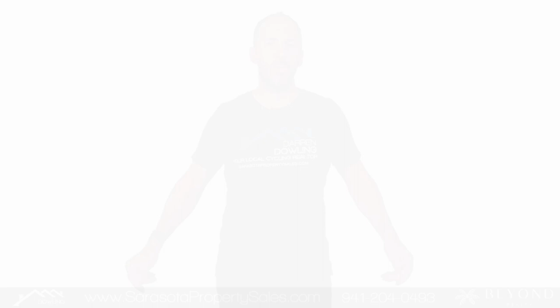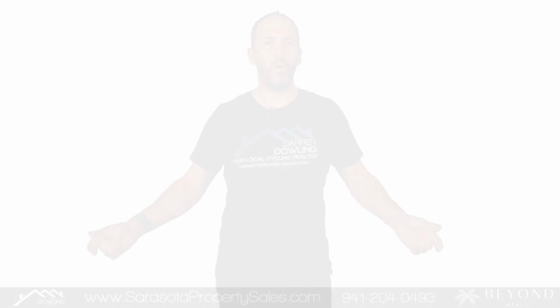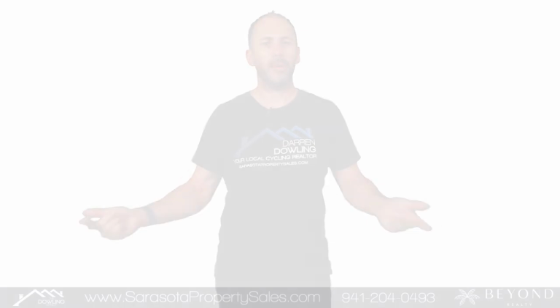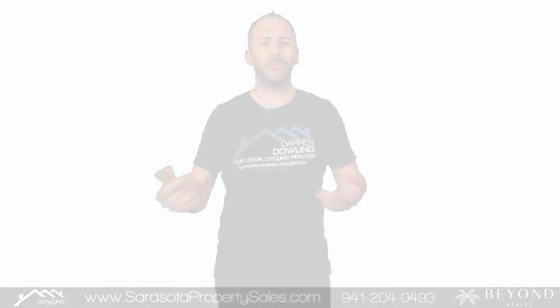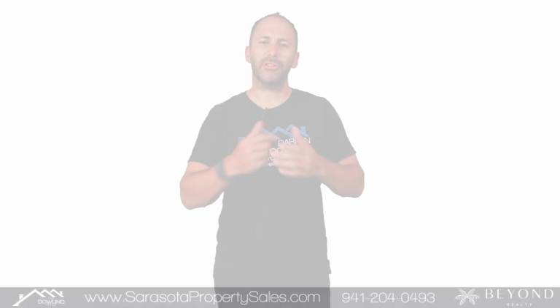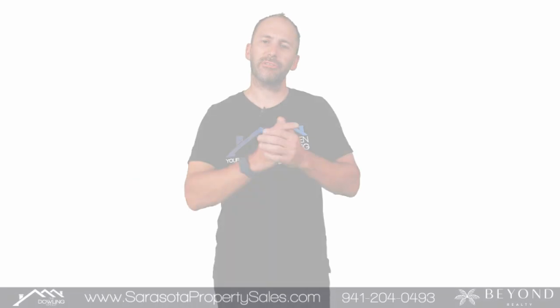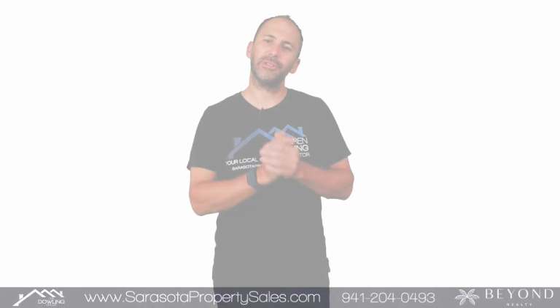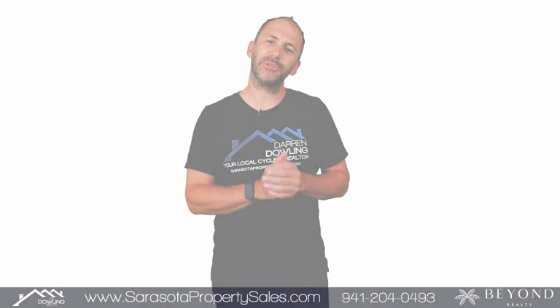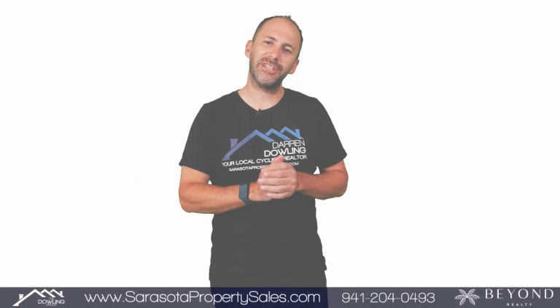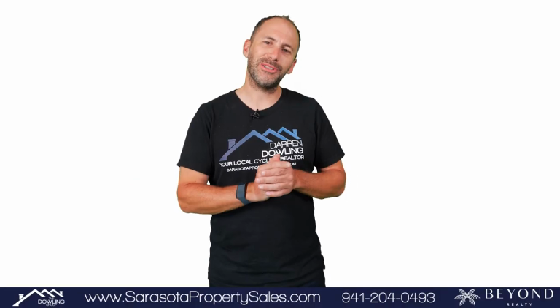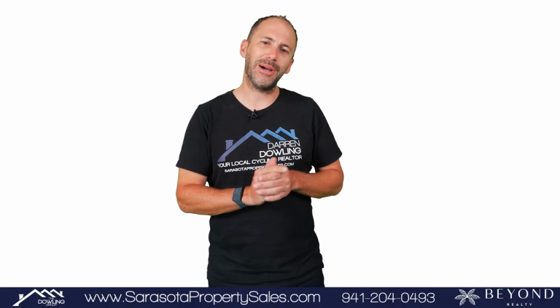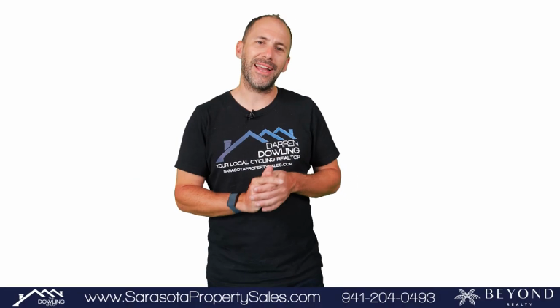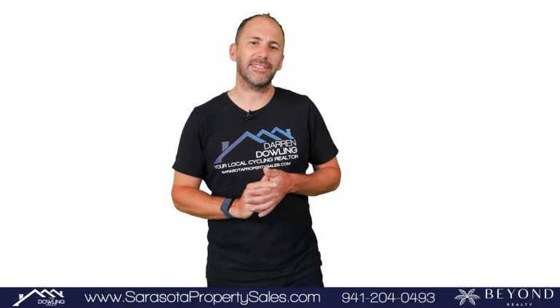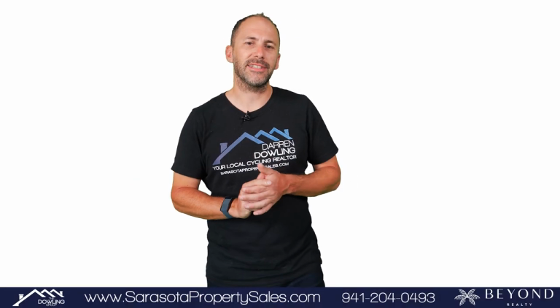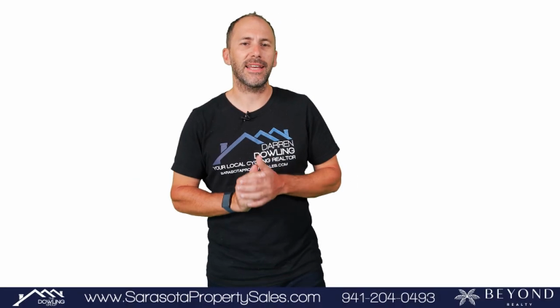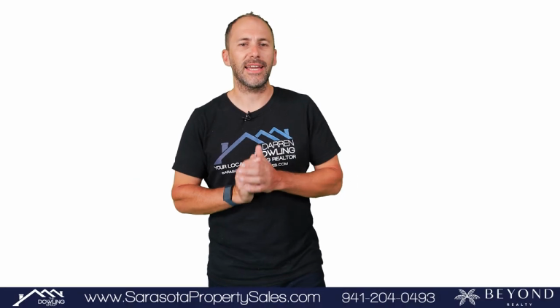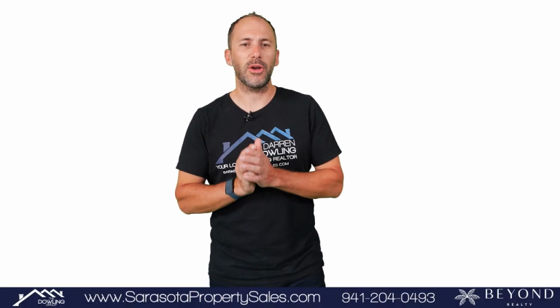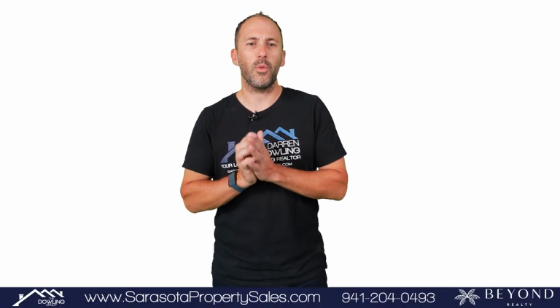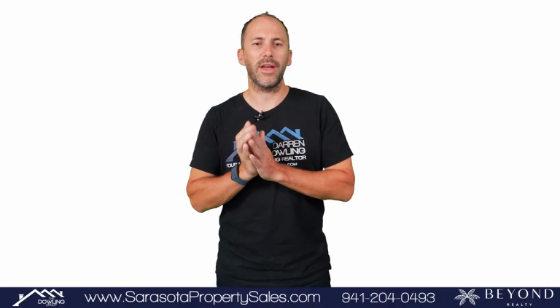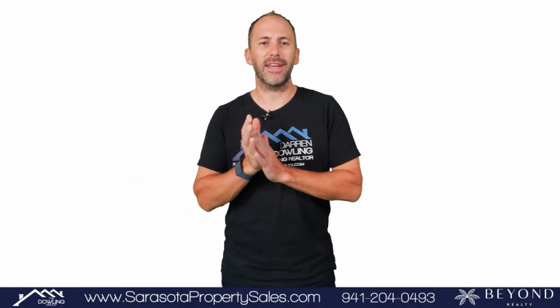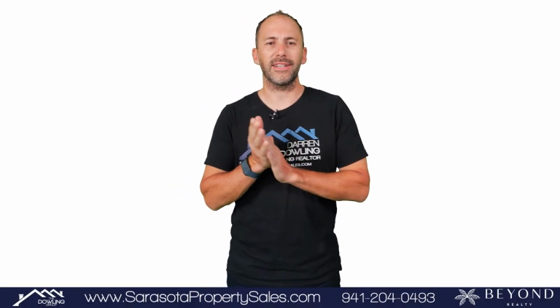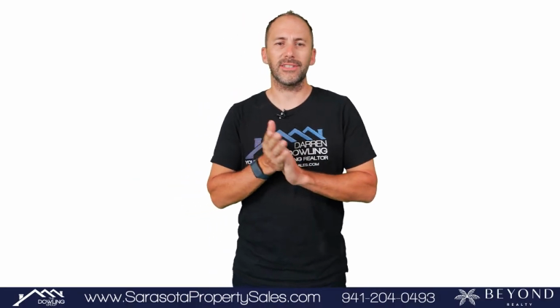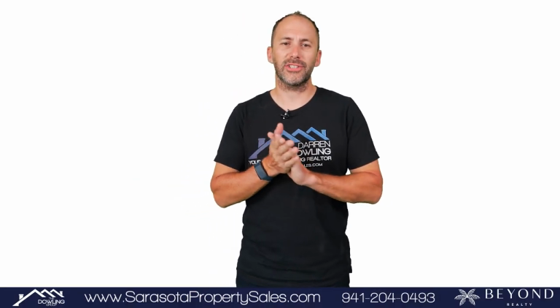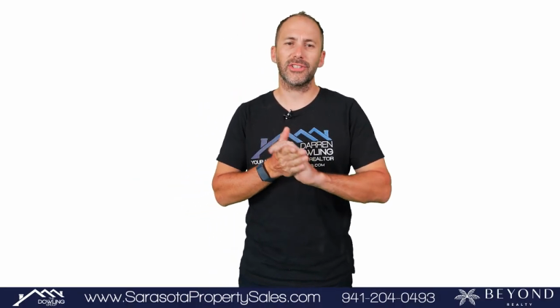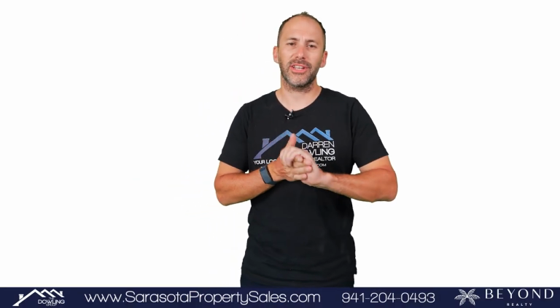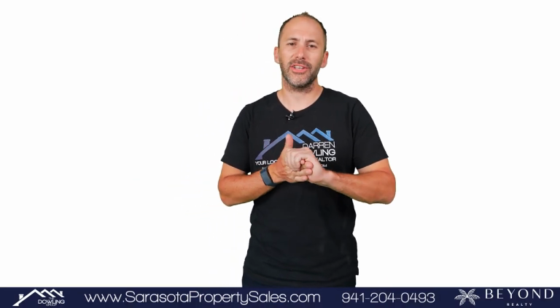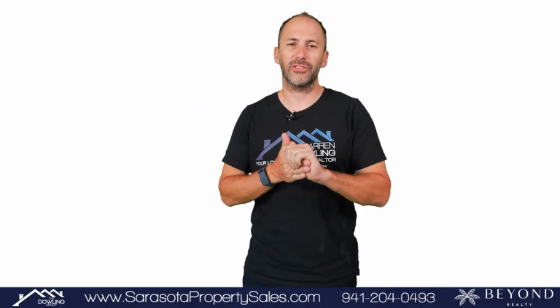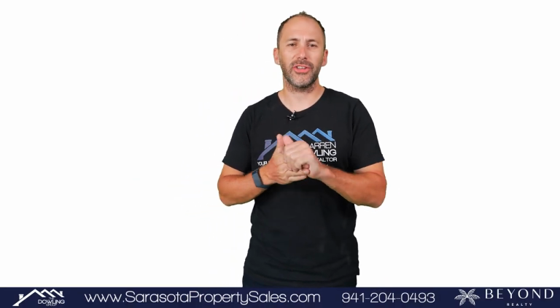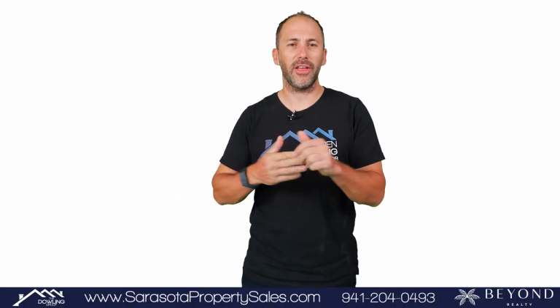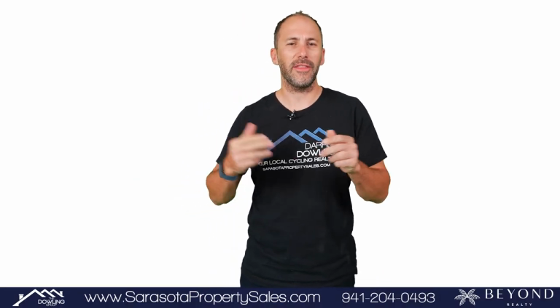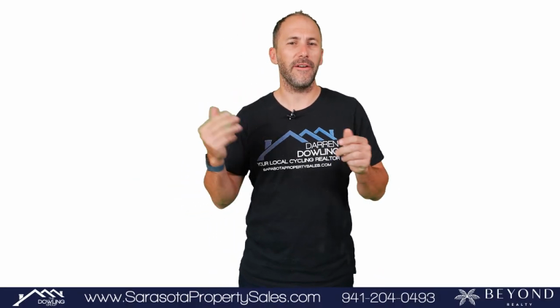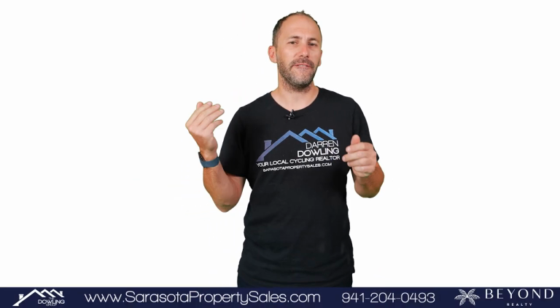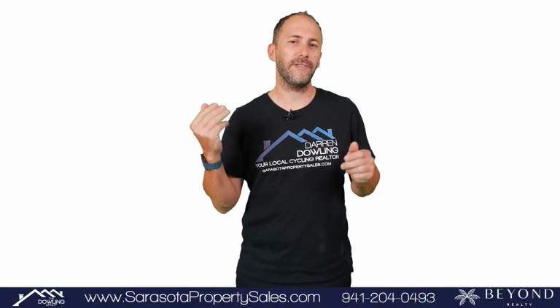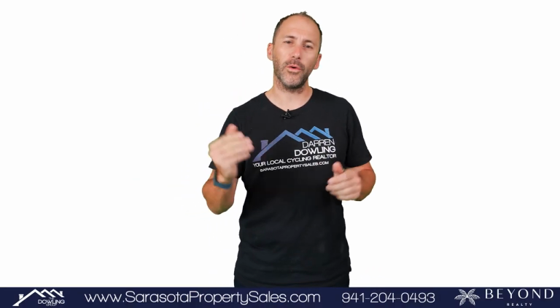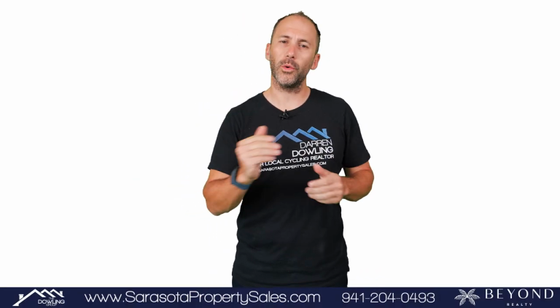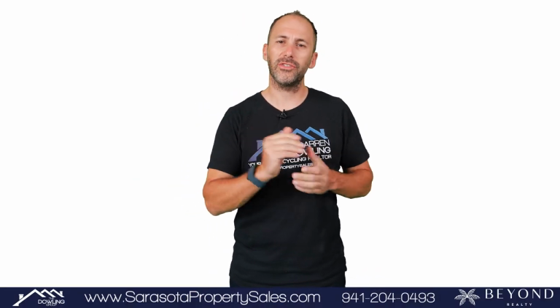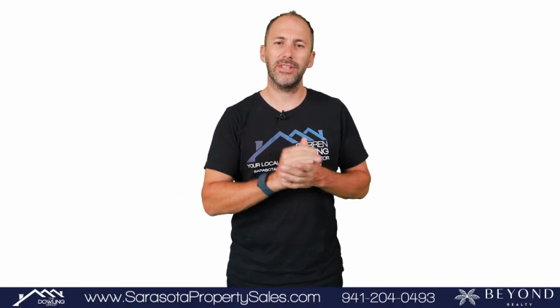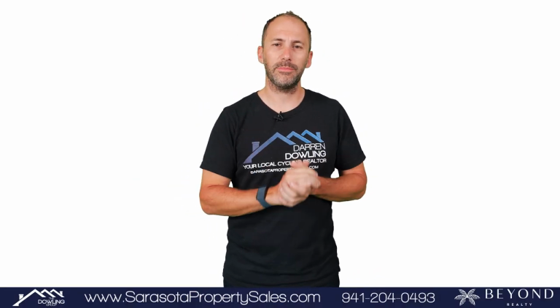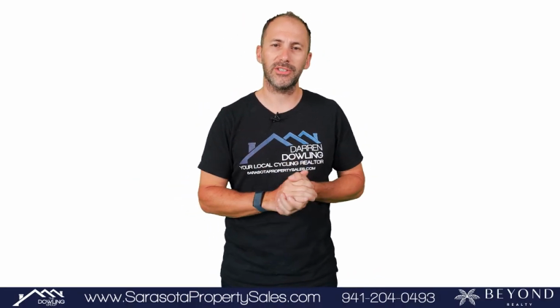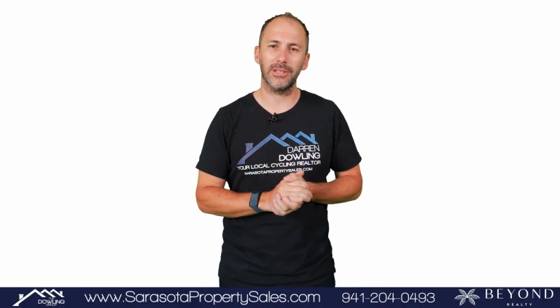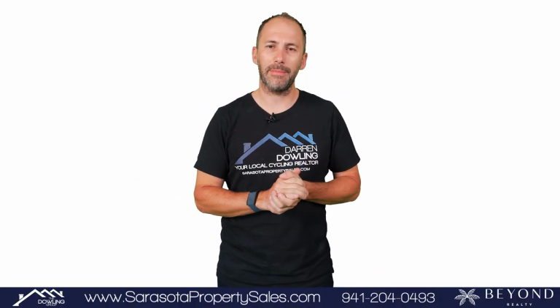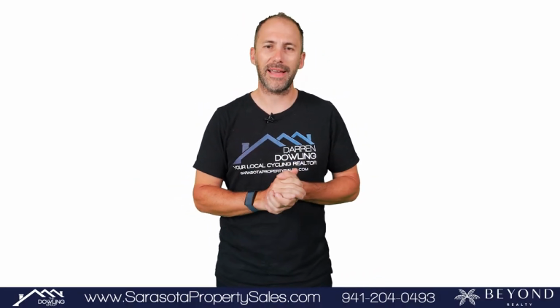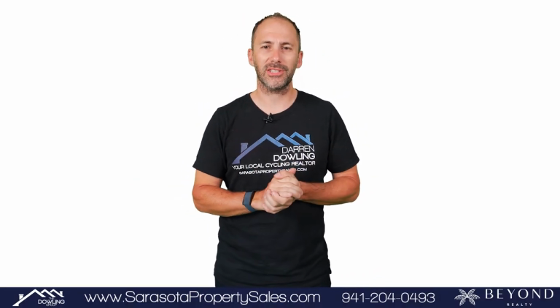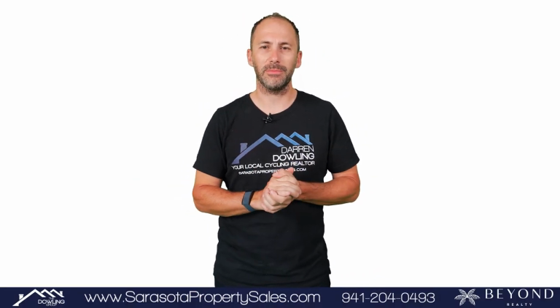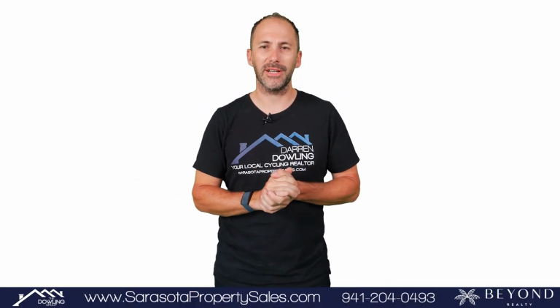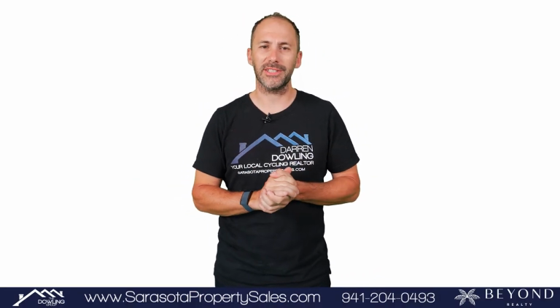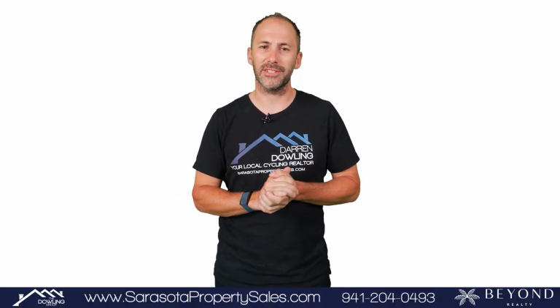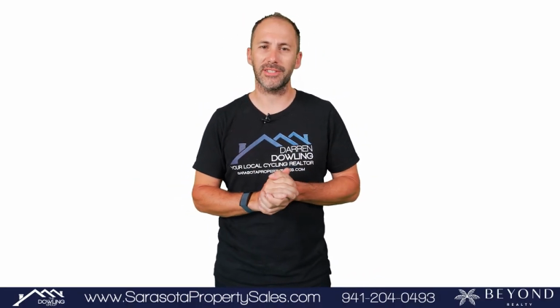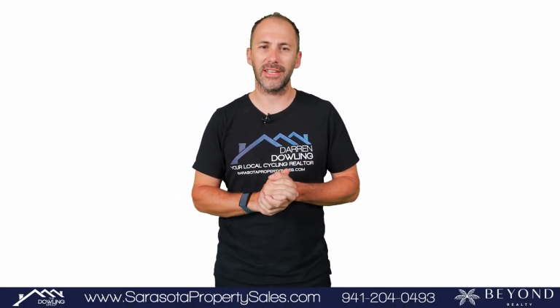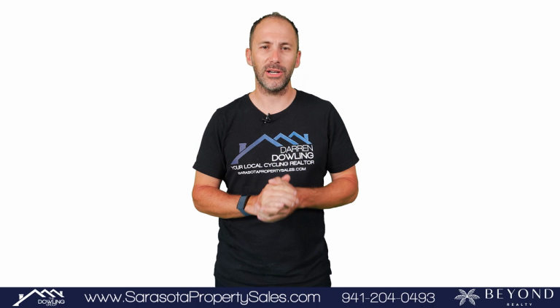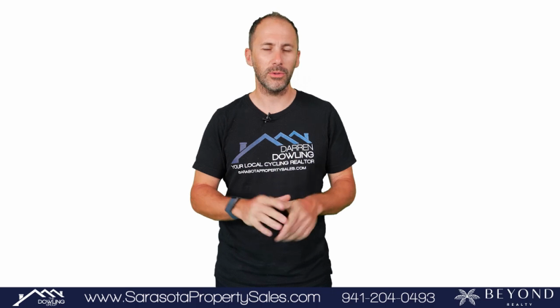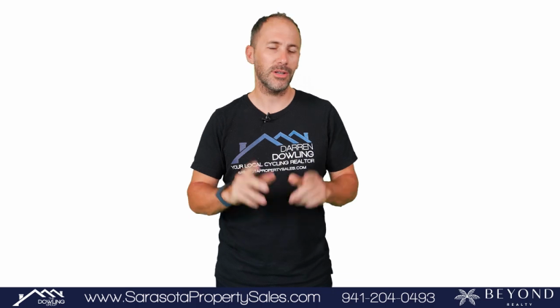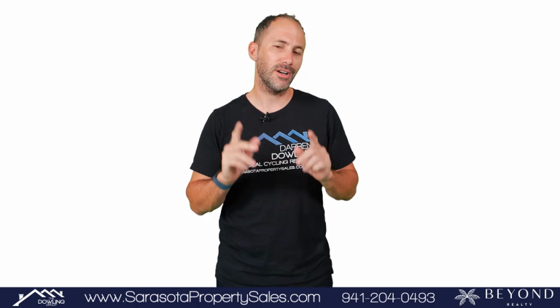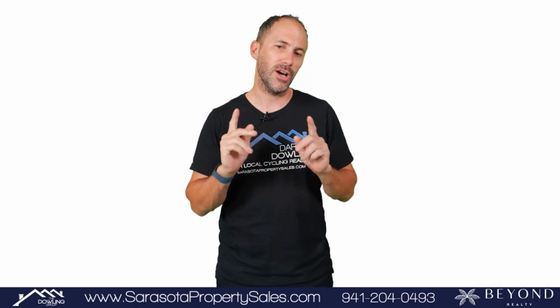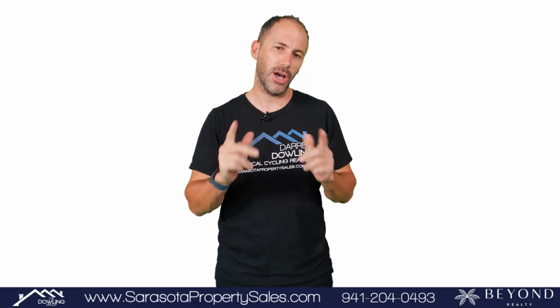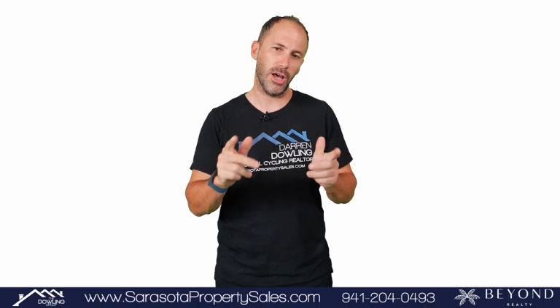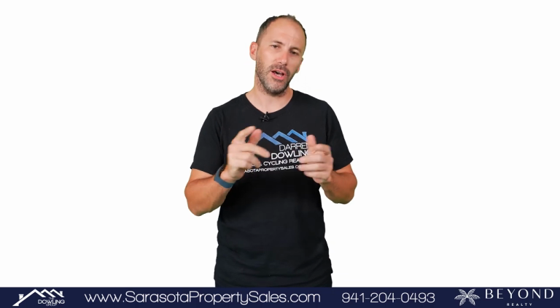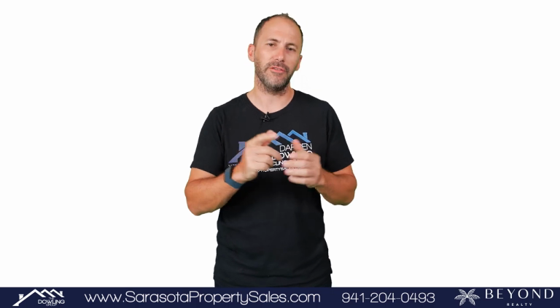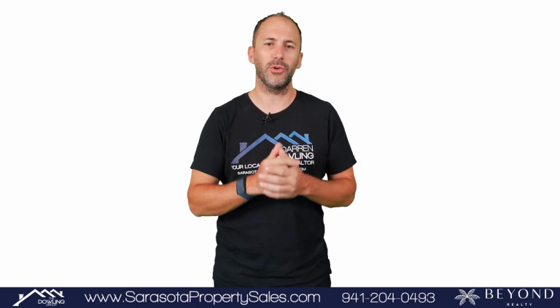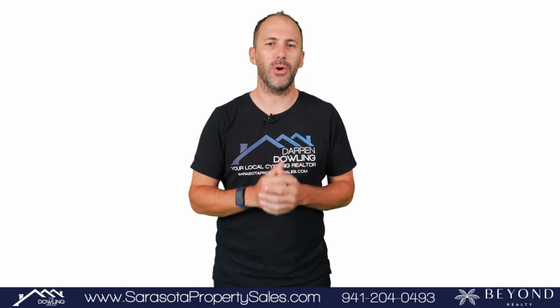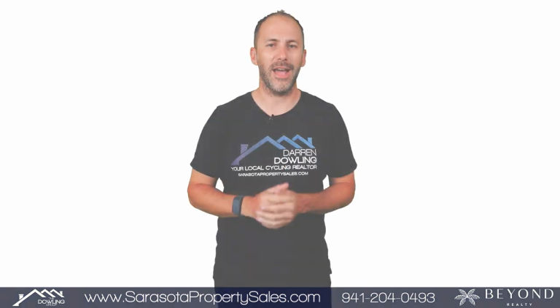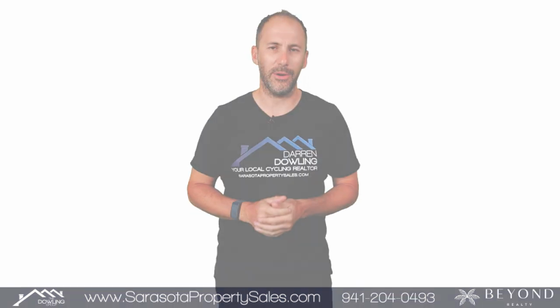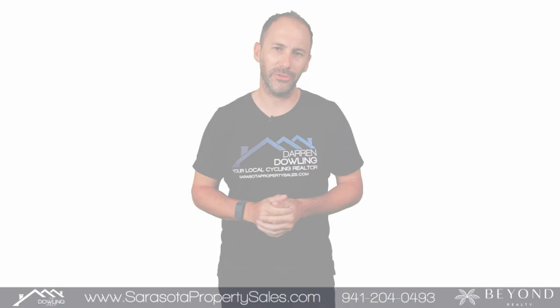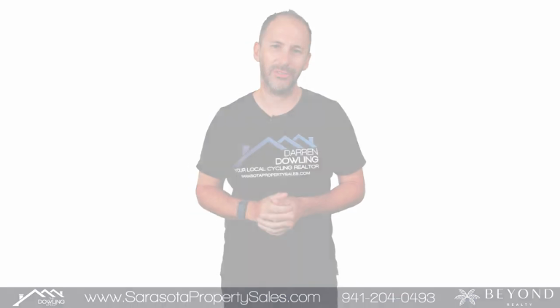Welcome to The Real Deal. Today we're going to discuss the four tips to maximize the sale of your house.